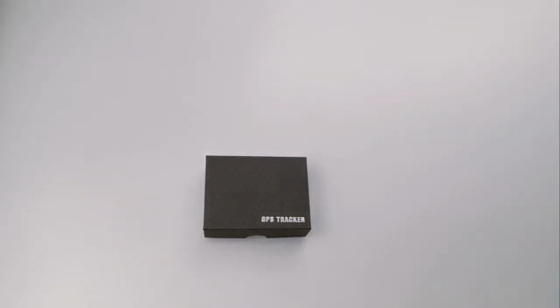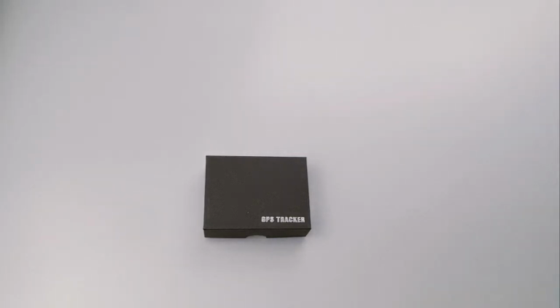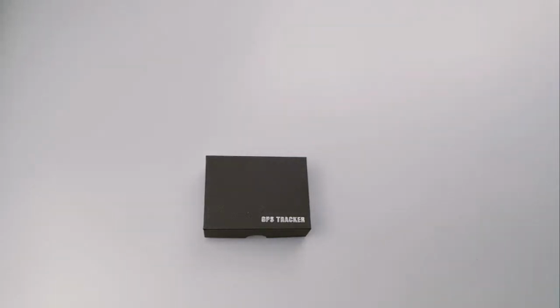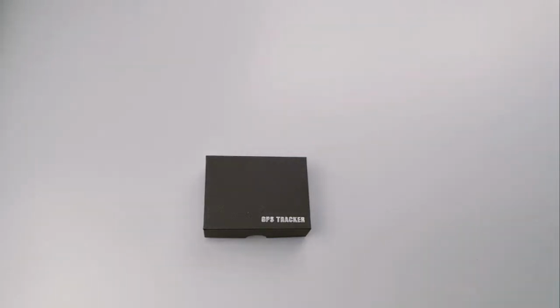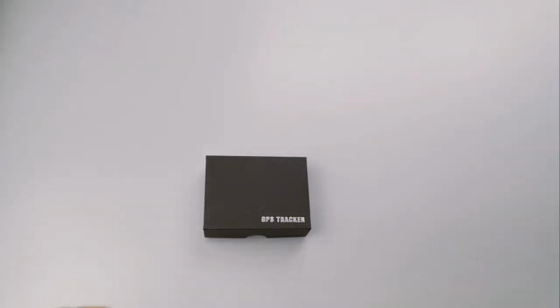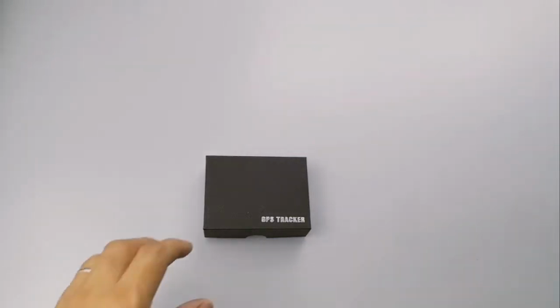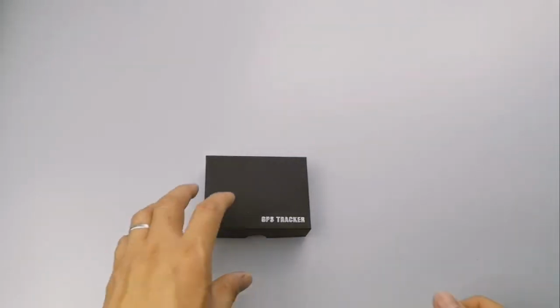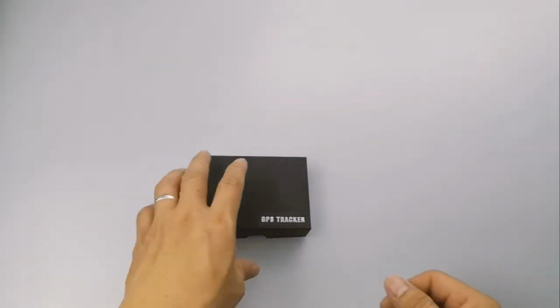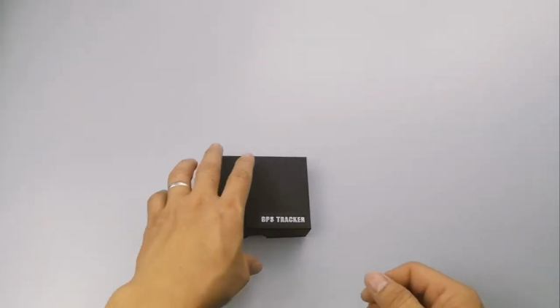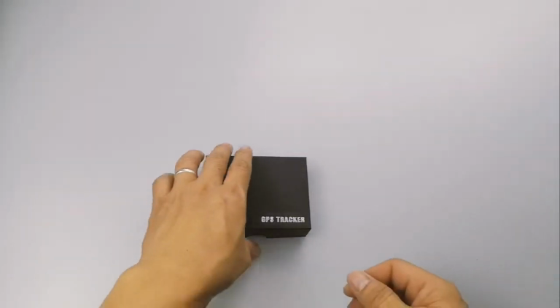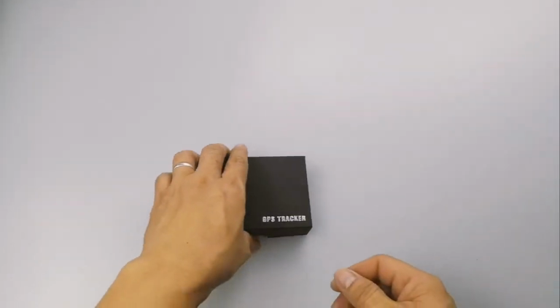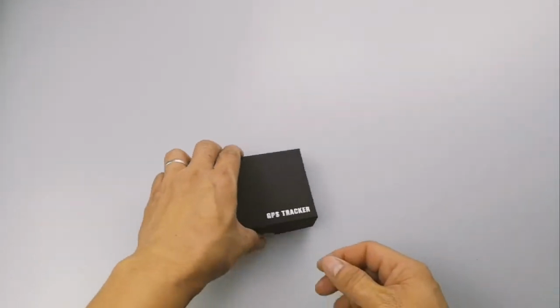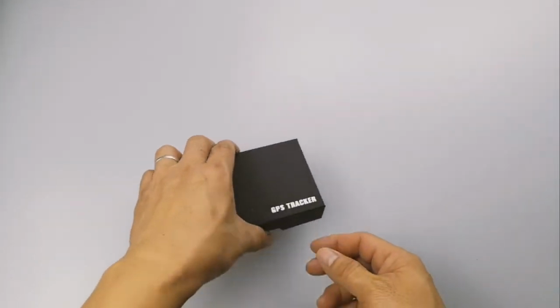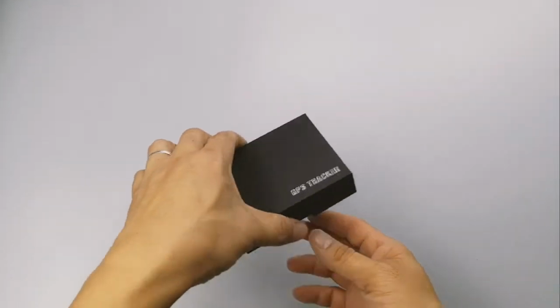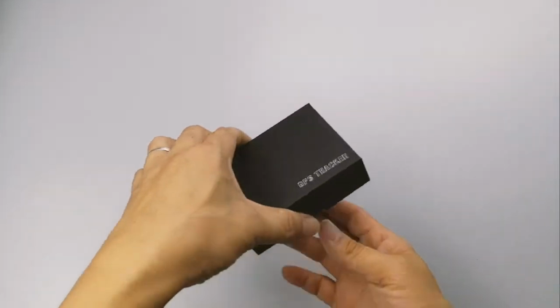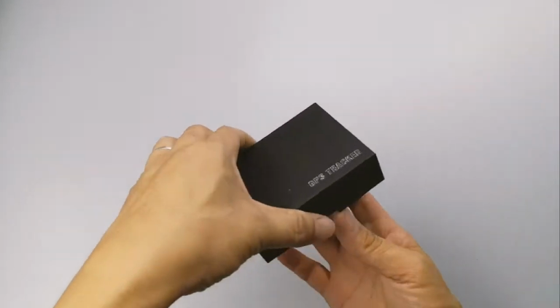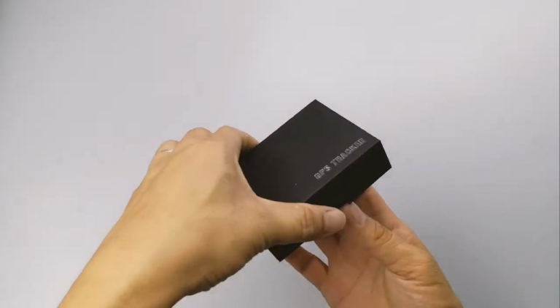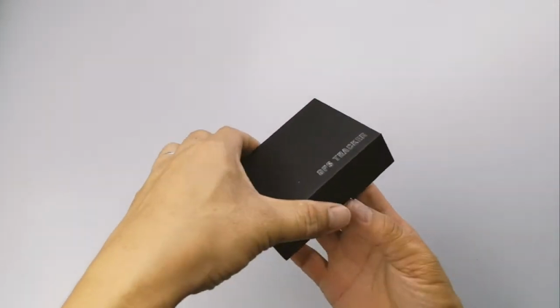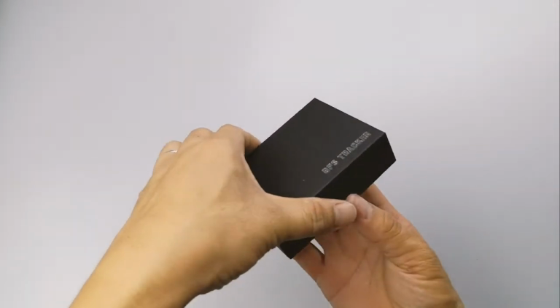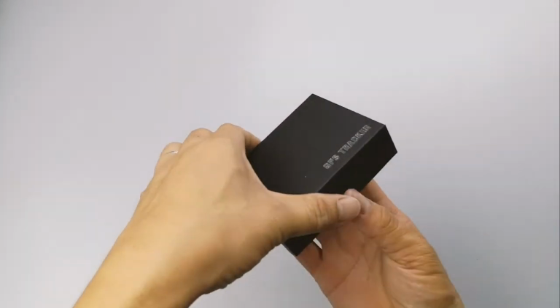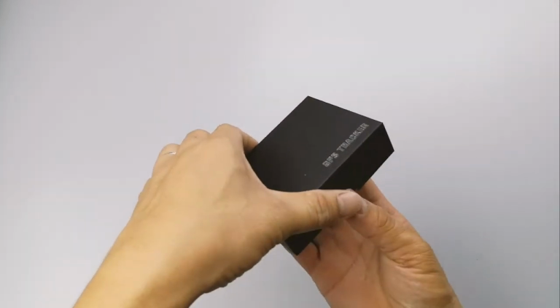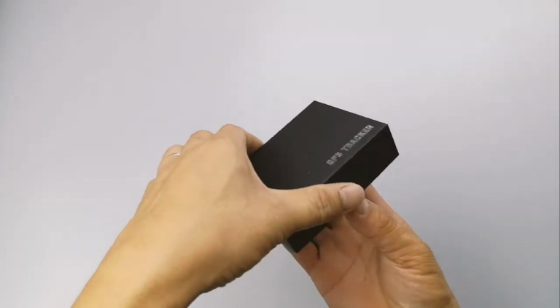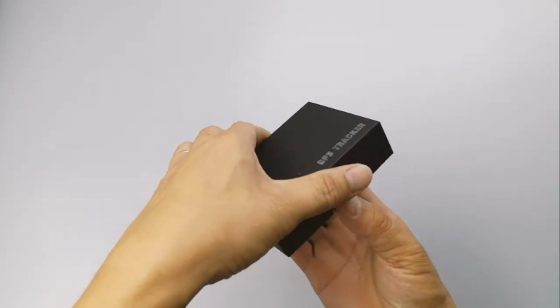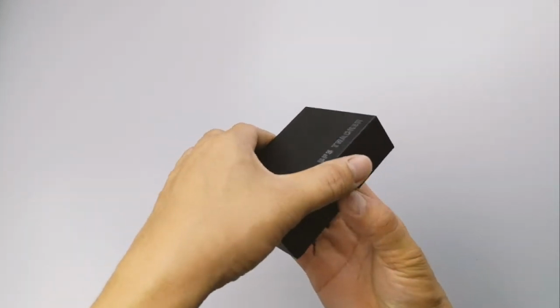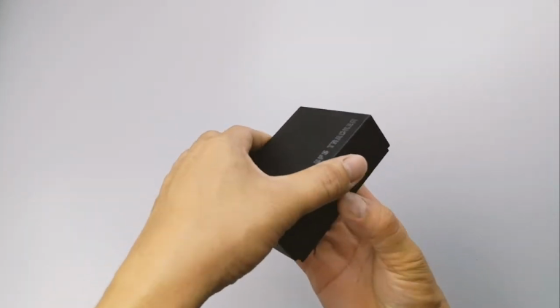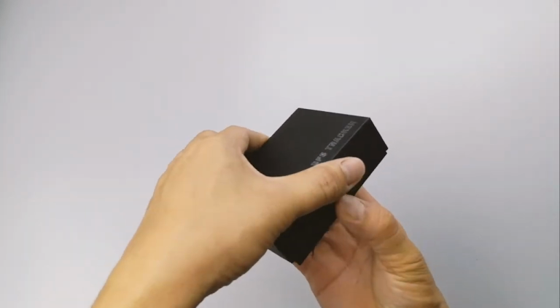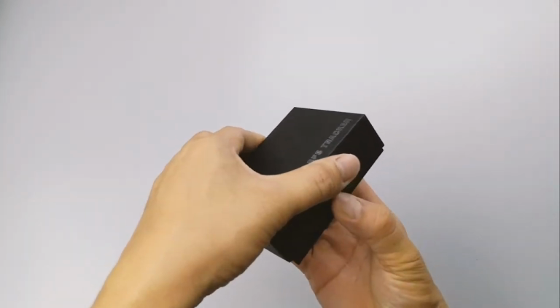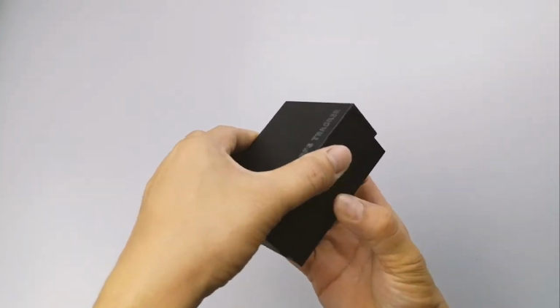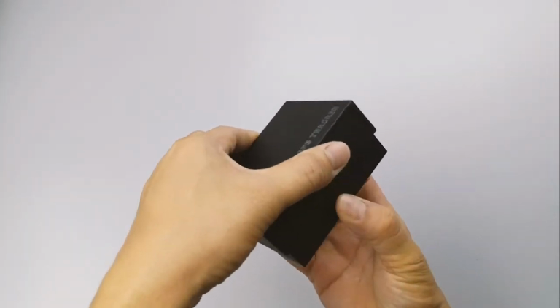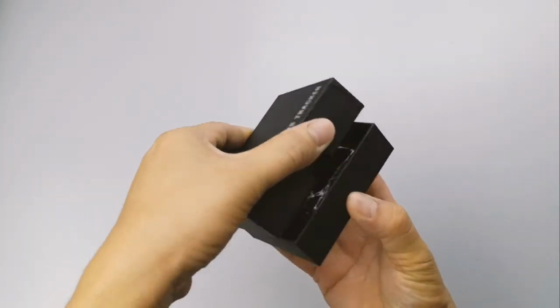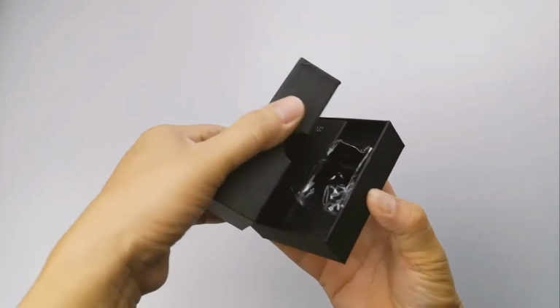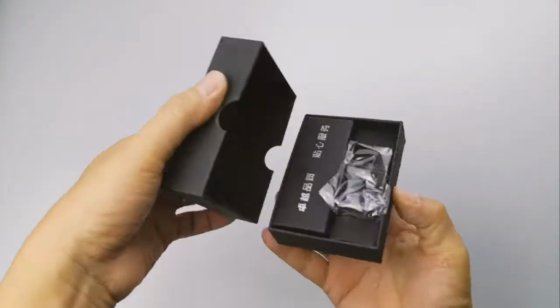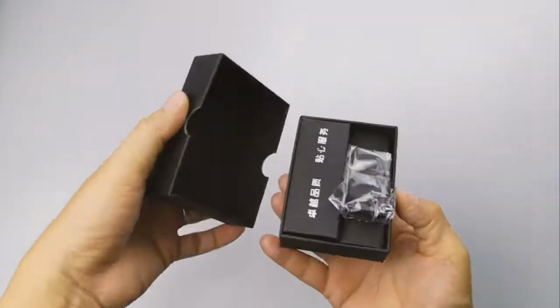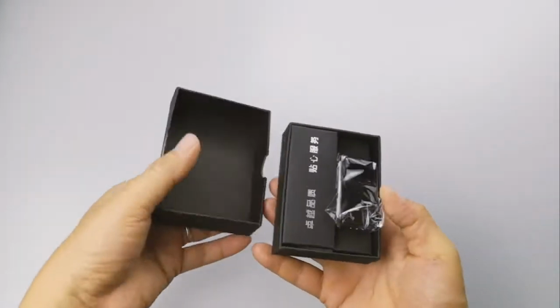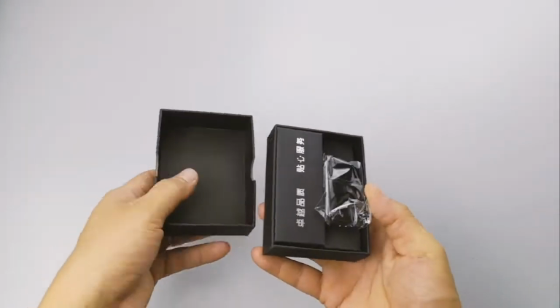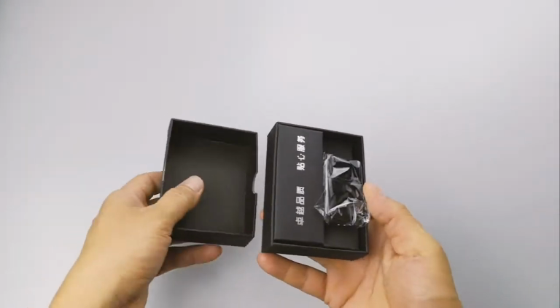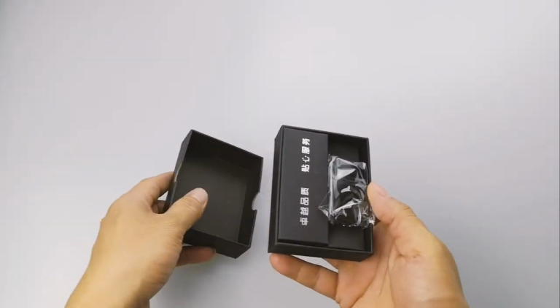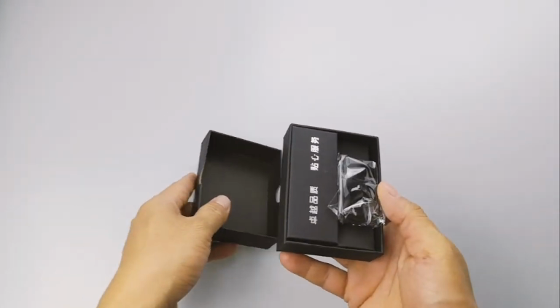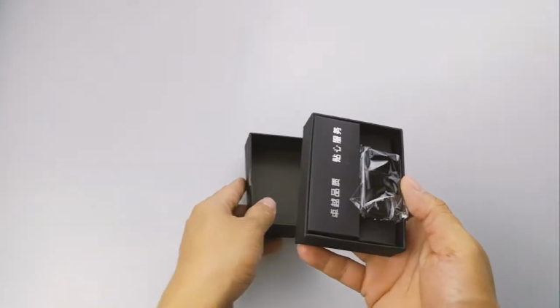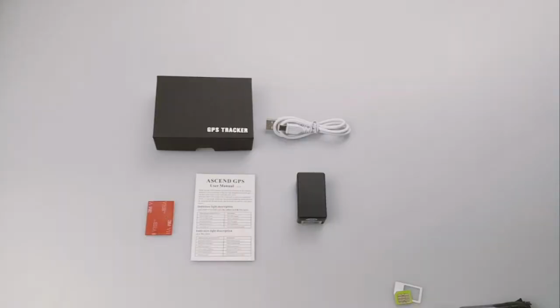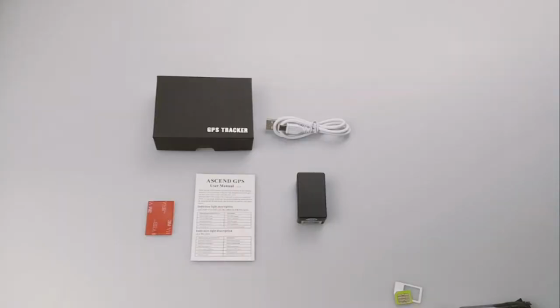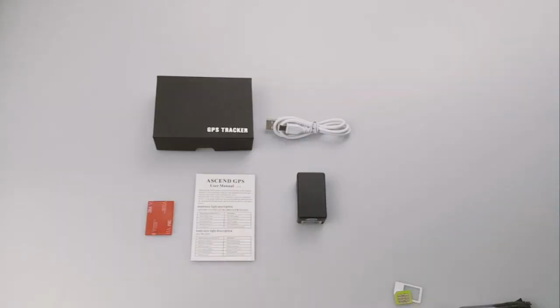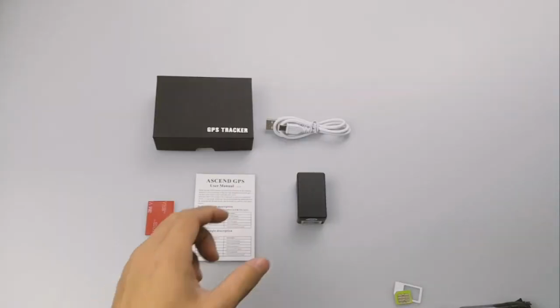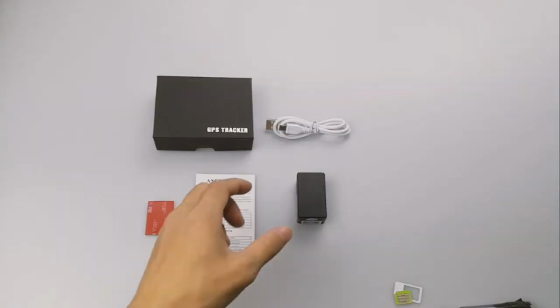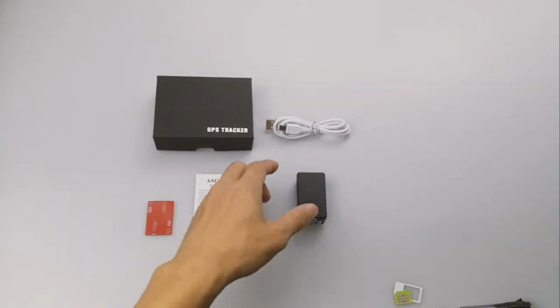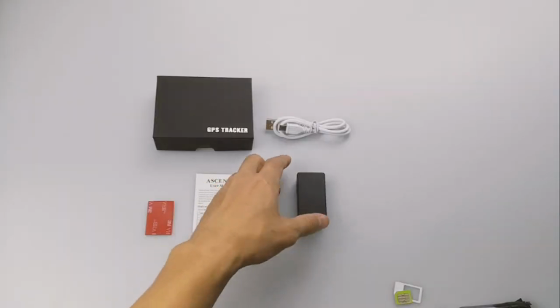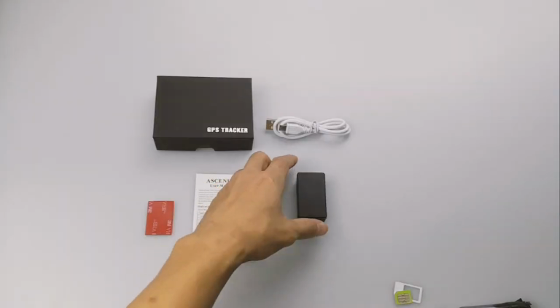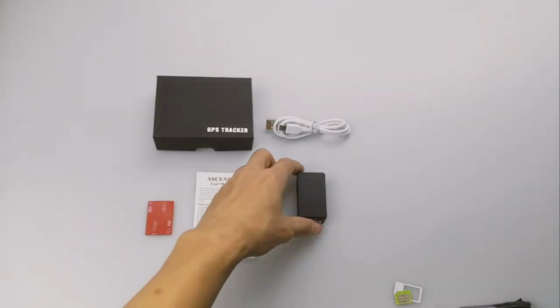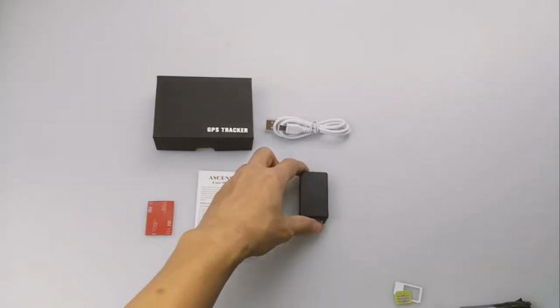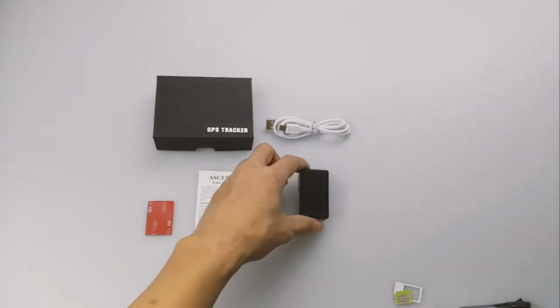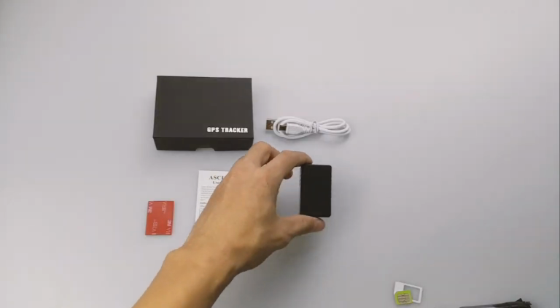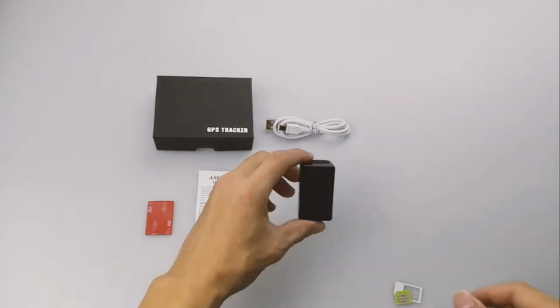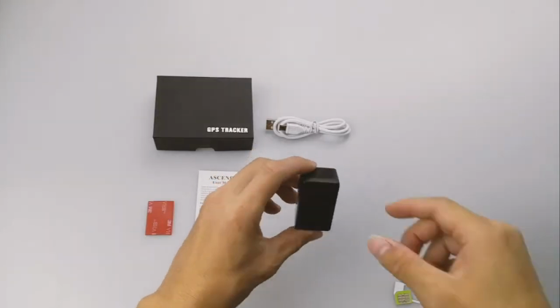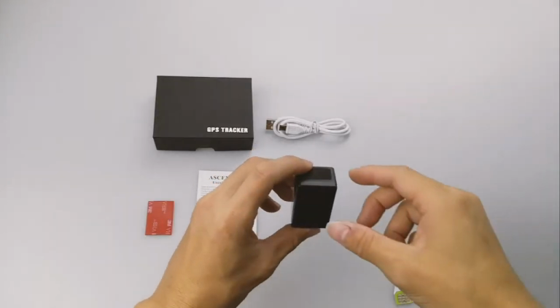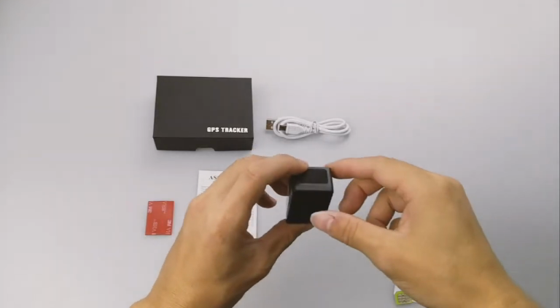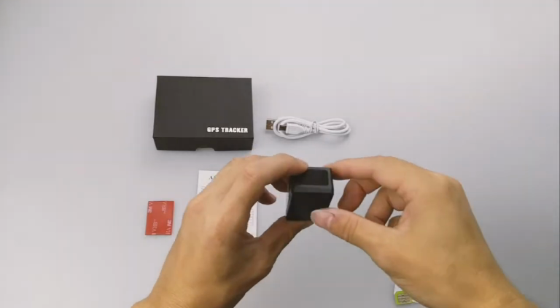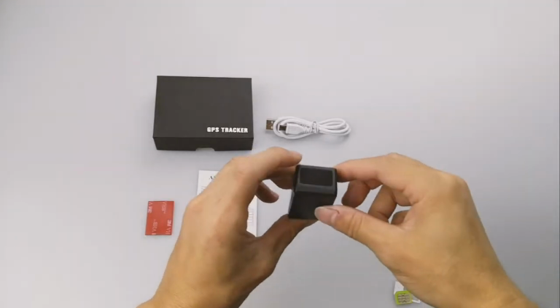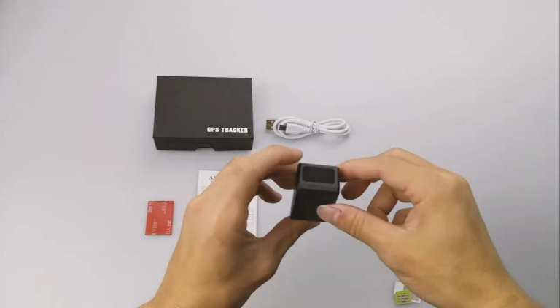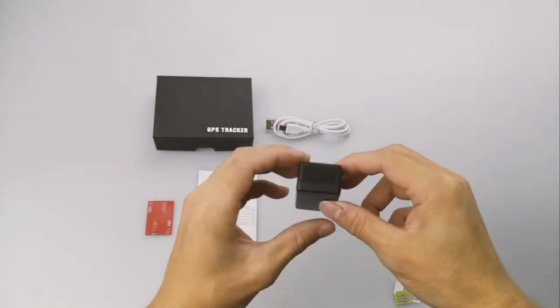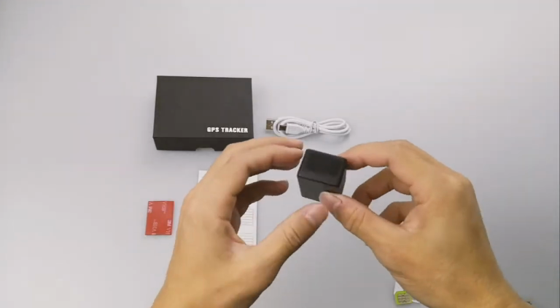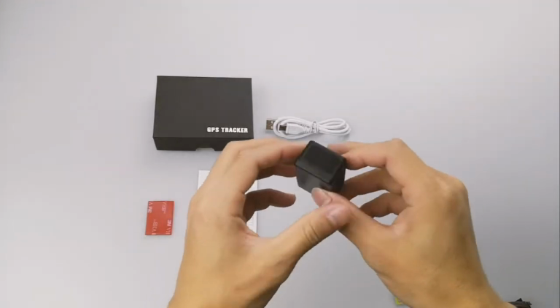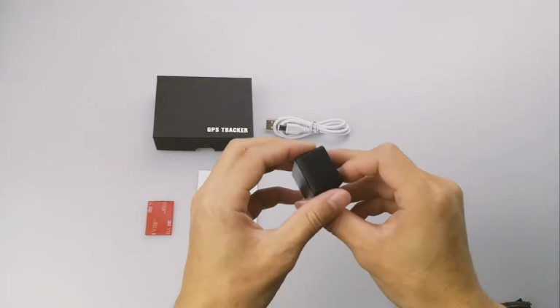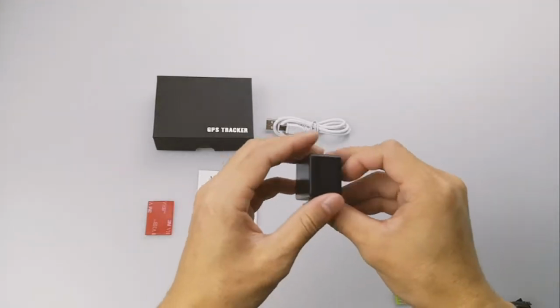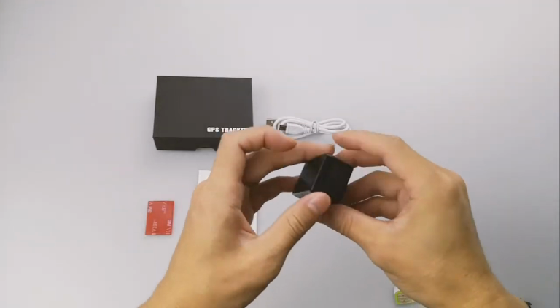iTrackSafe P1 GPS Tracker is a mini-size portable GPS tracker. It can be used for person, pet, car, vehicle, and asset.